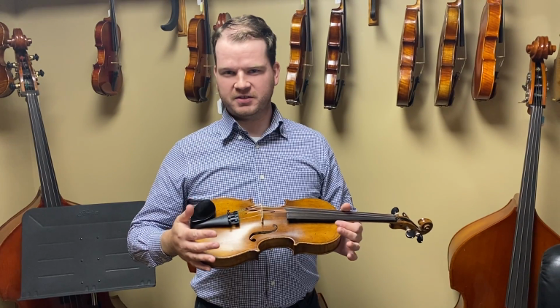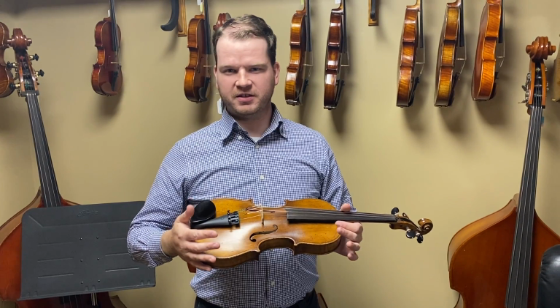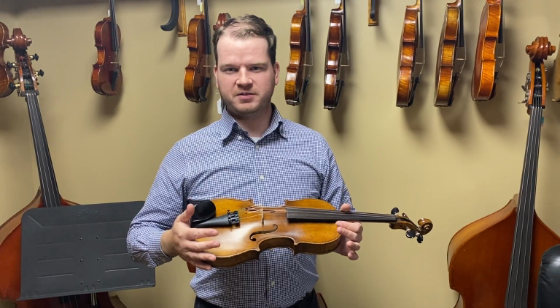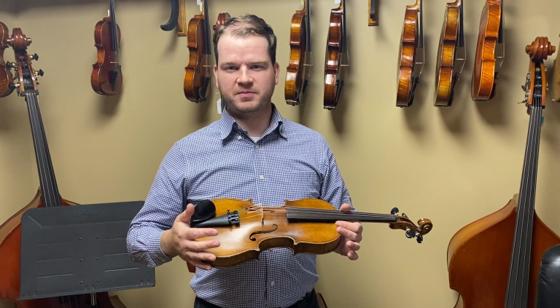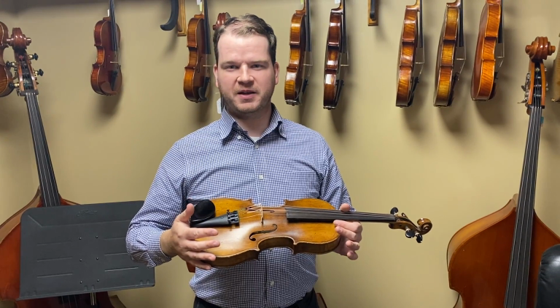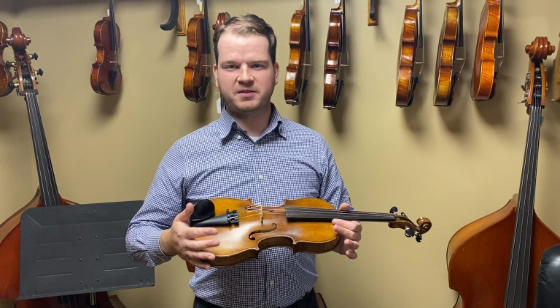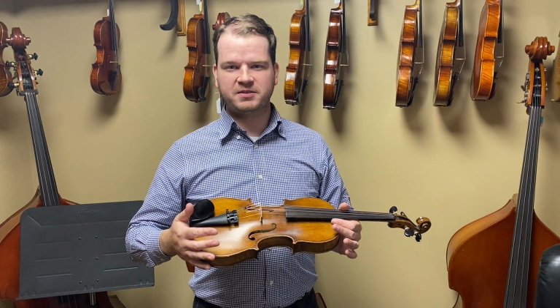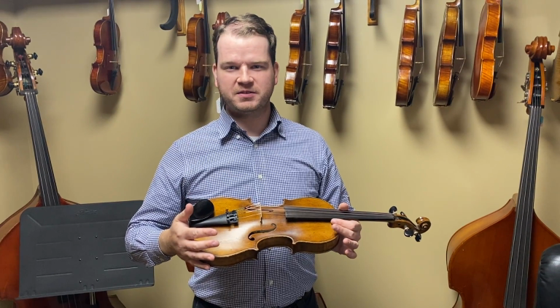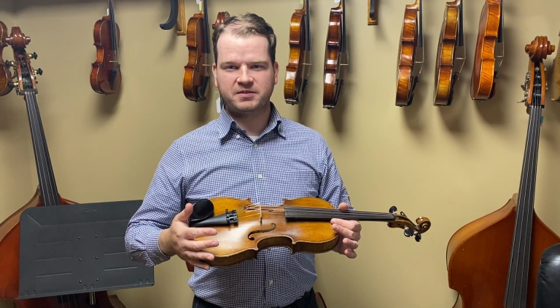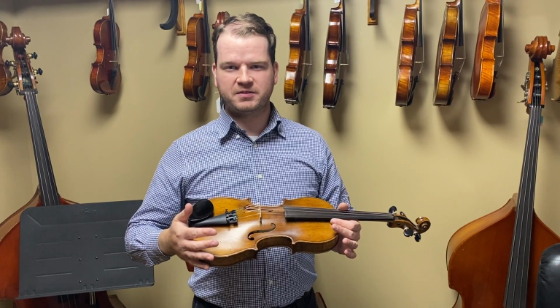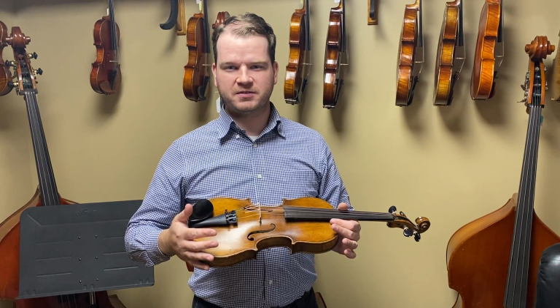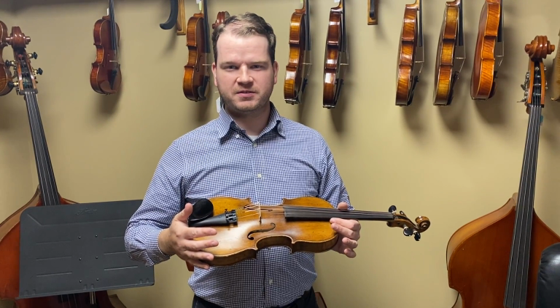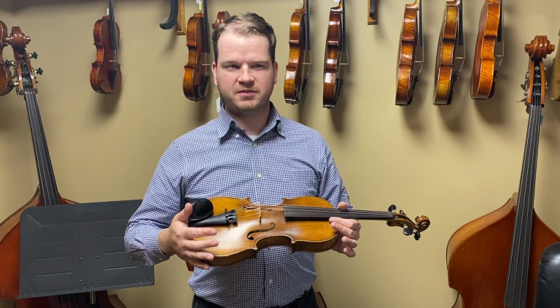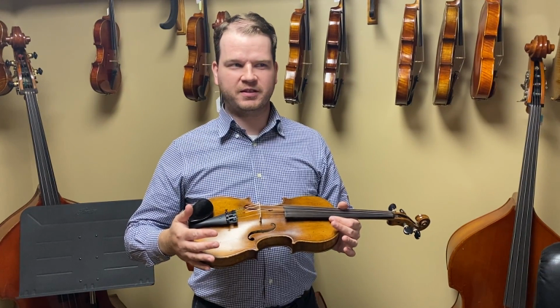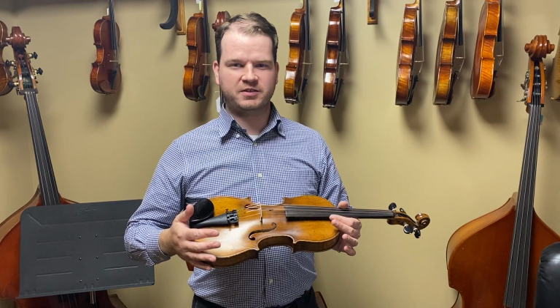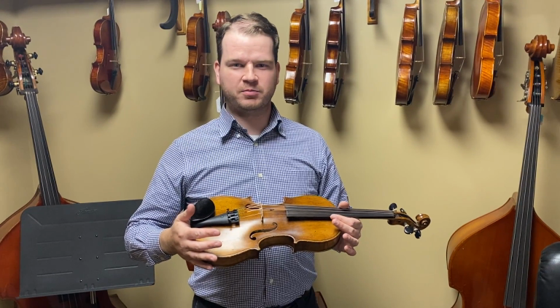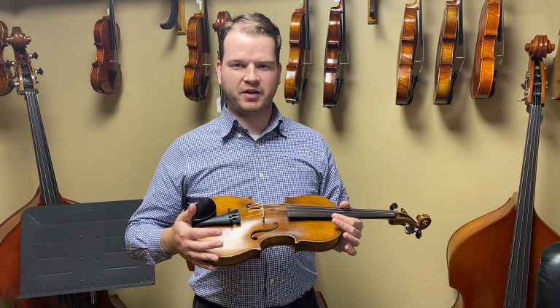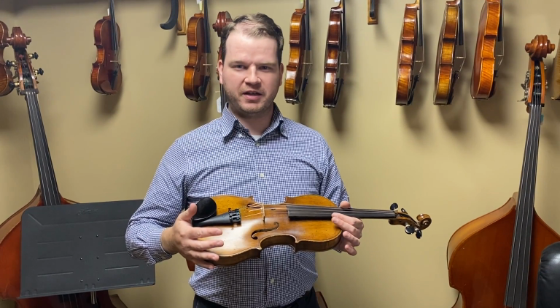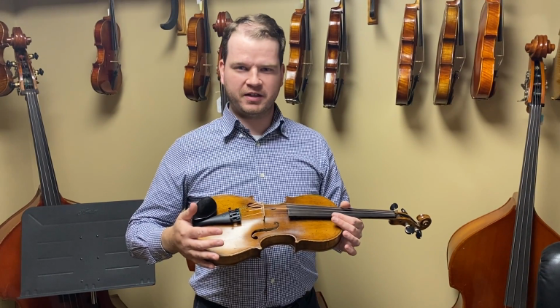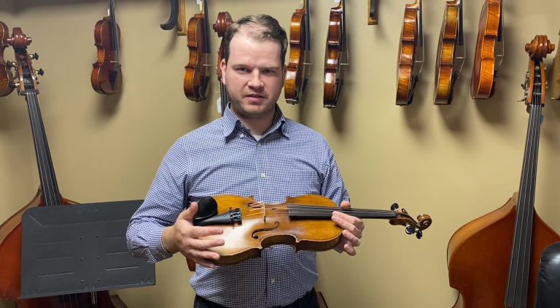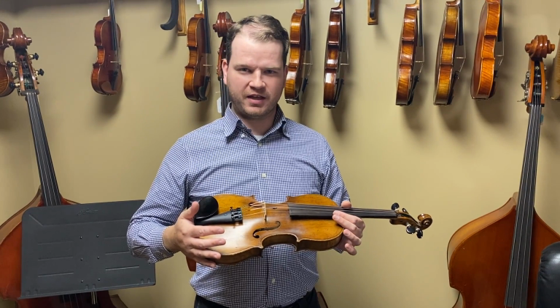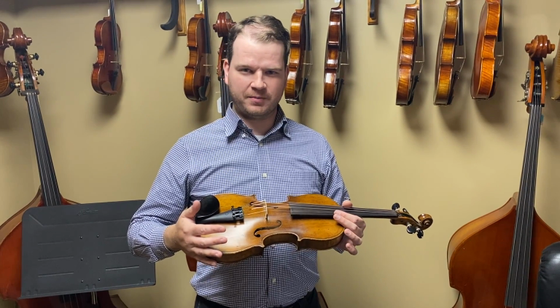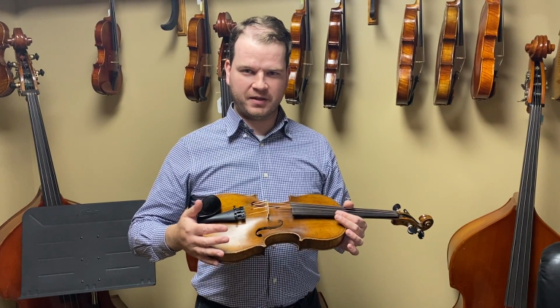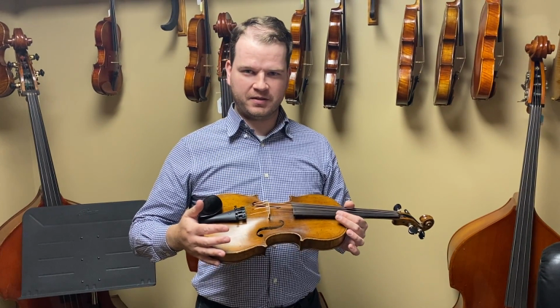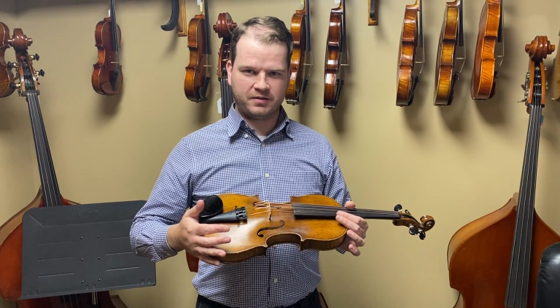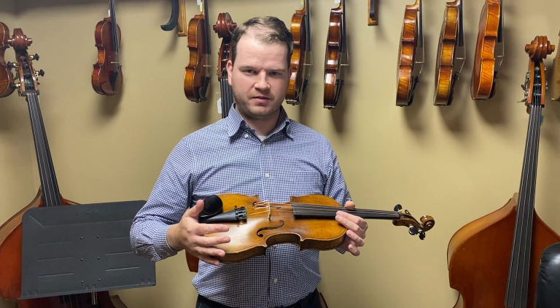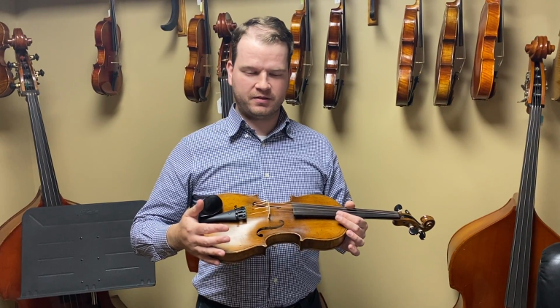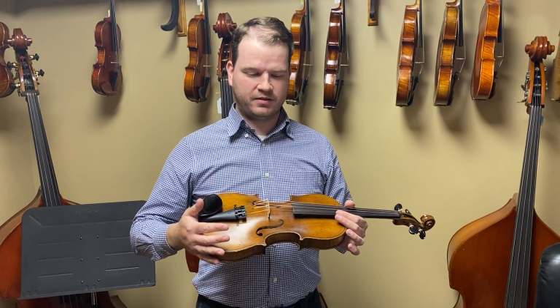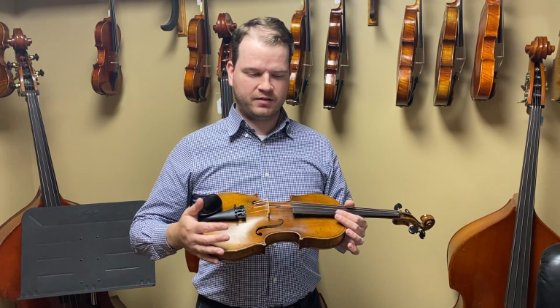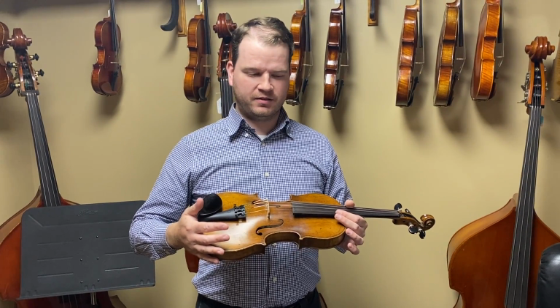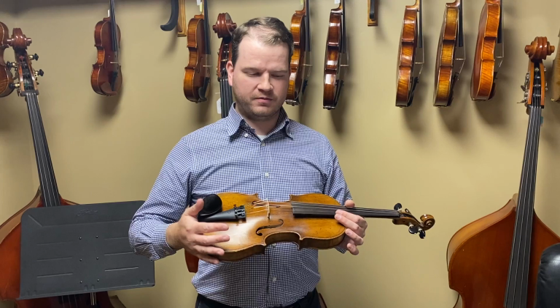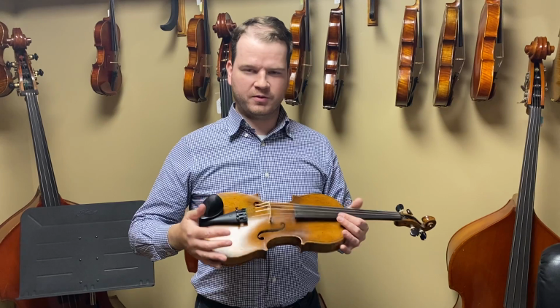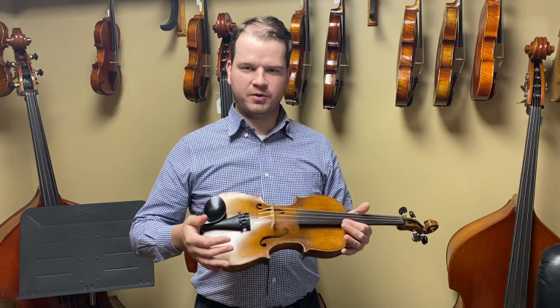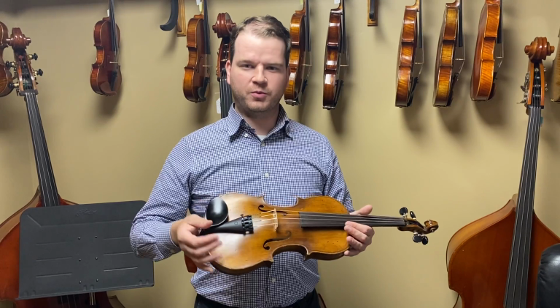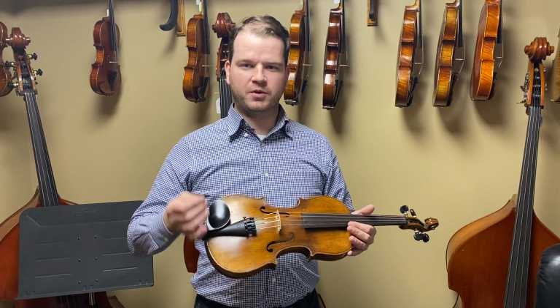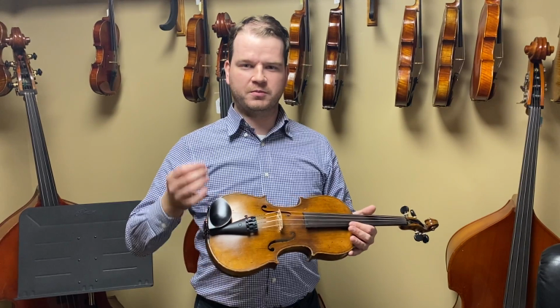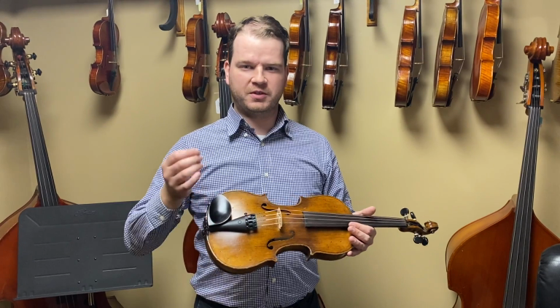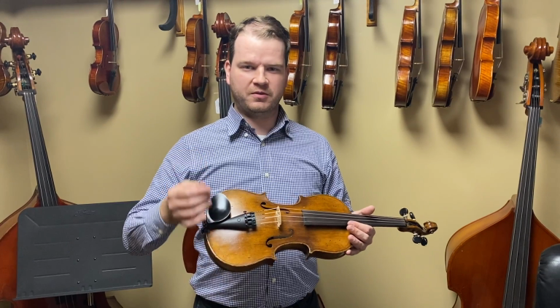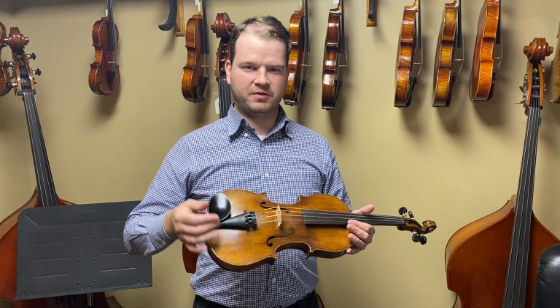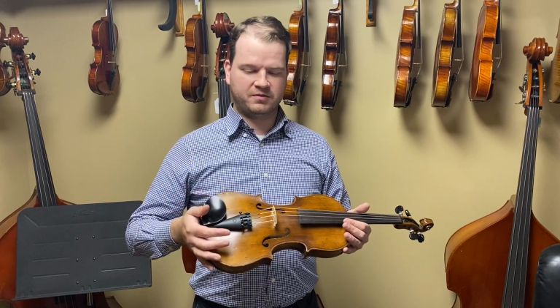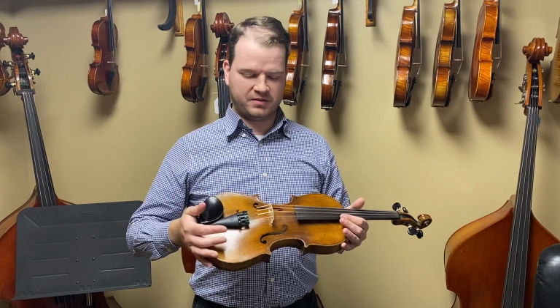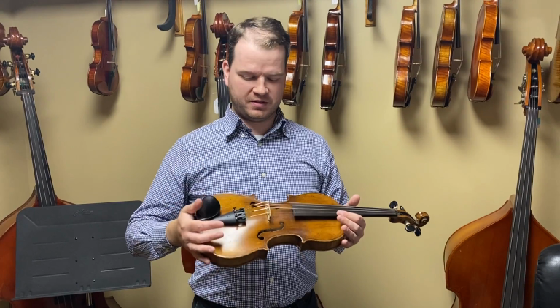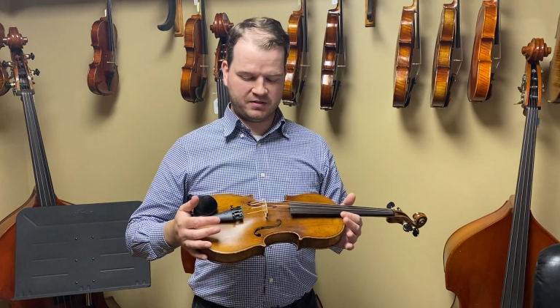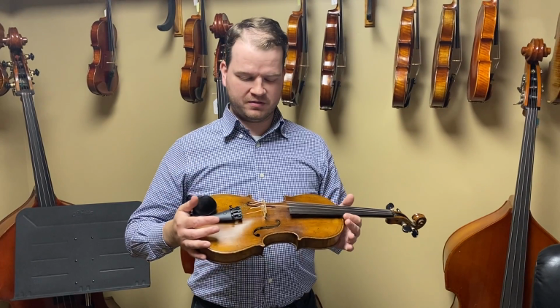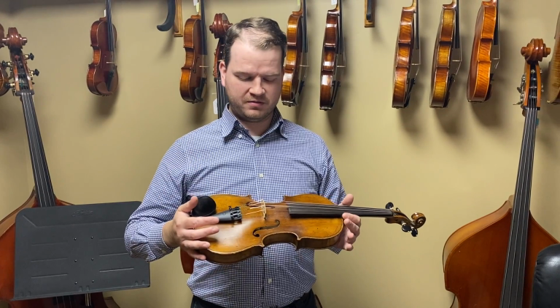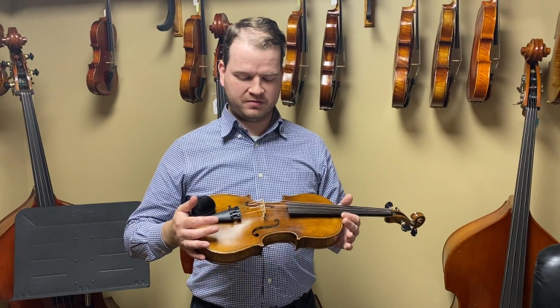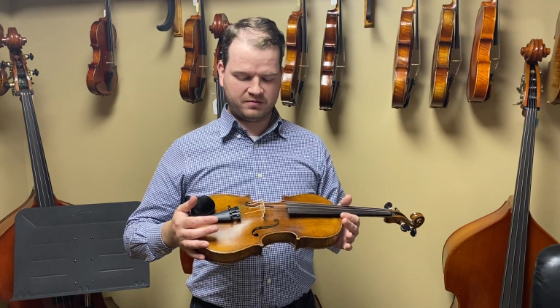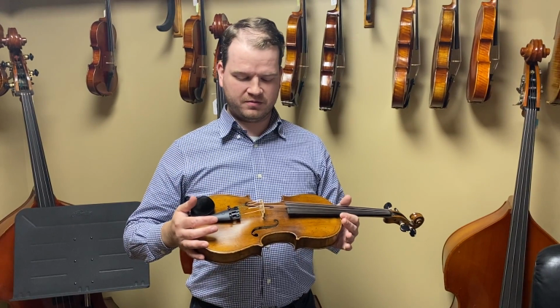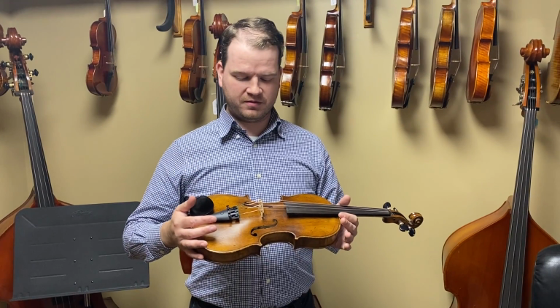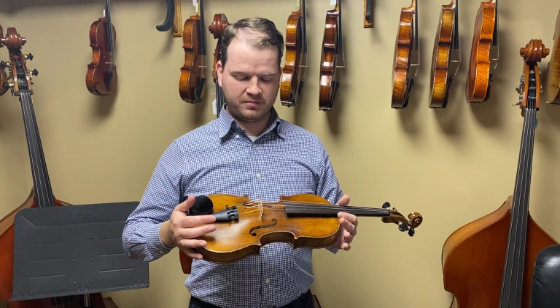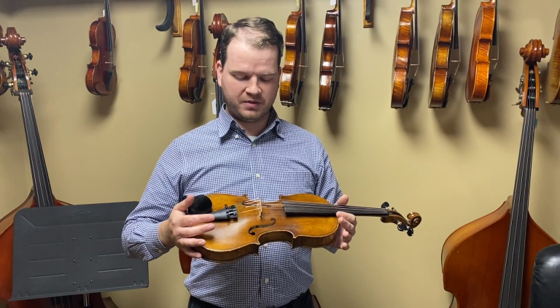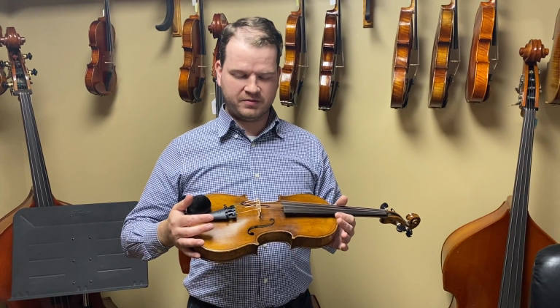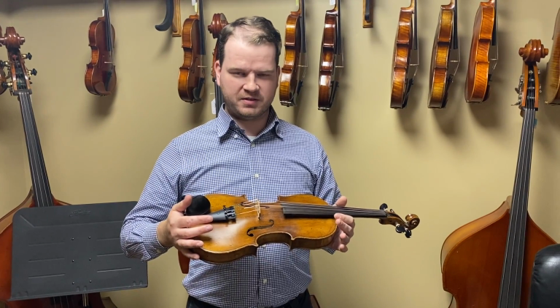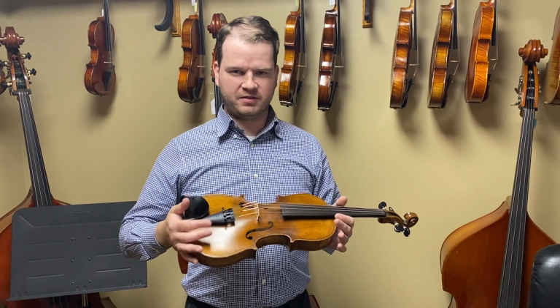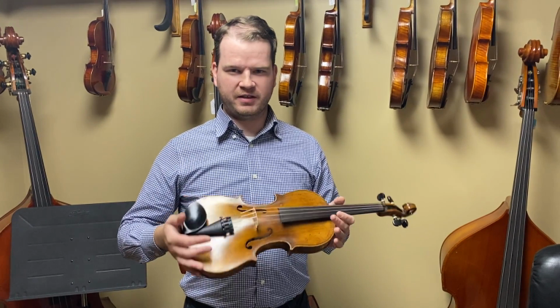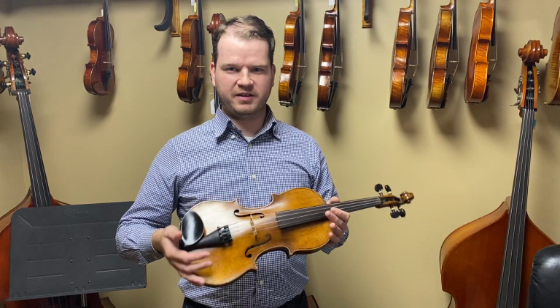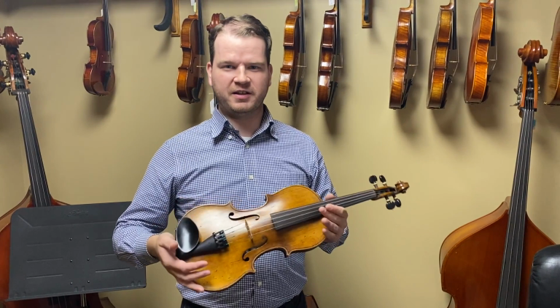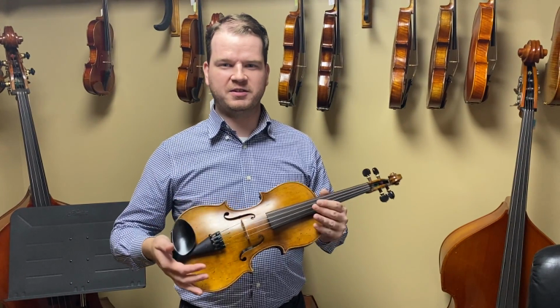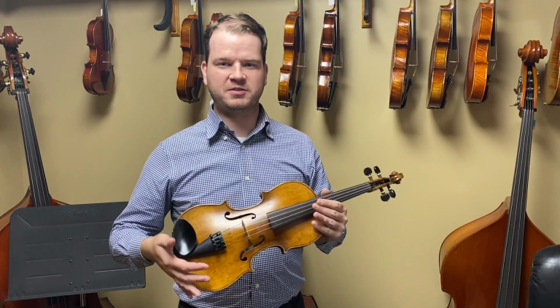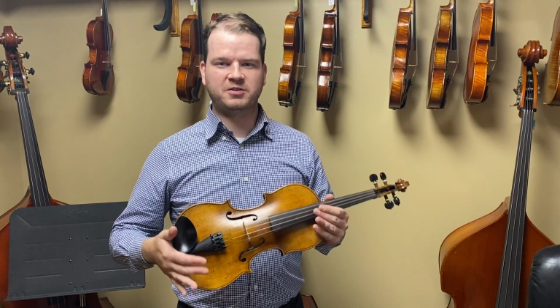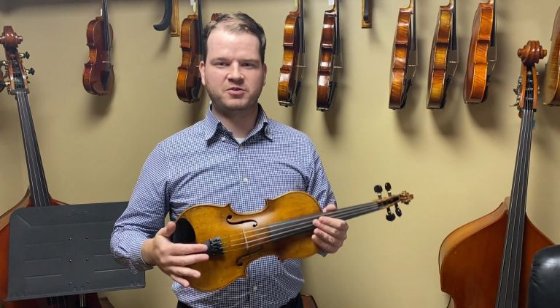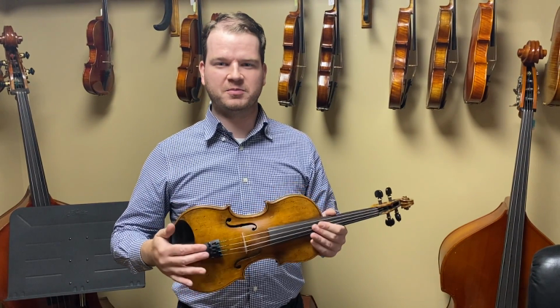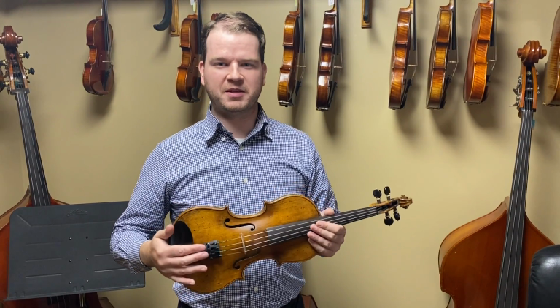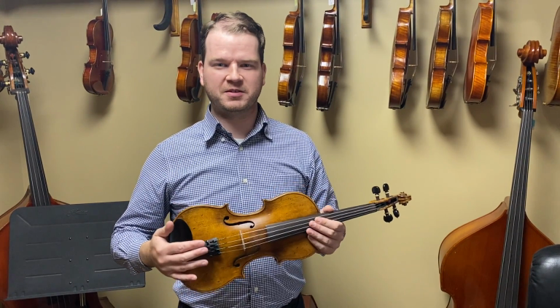It has a nice balance, nice bright top end, very warm tone. I believe it's a late 19th century make.